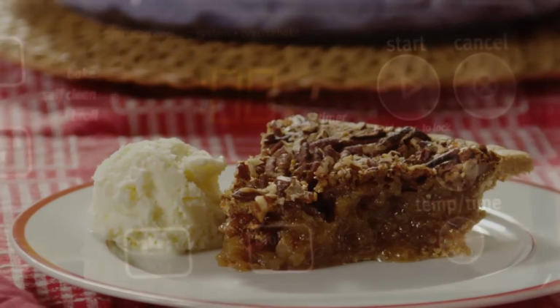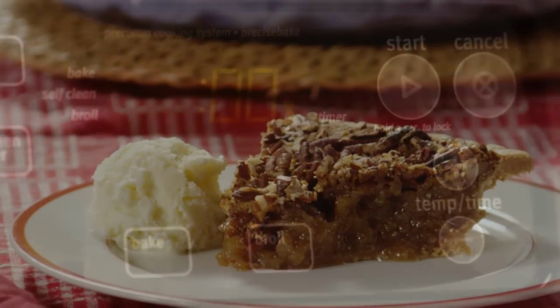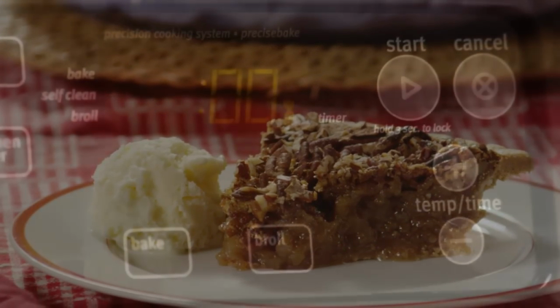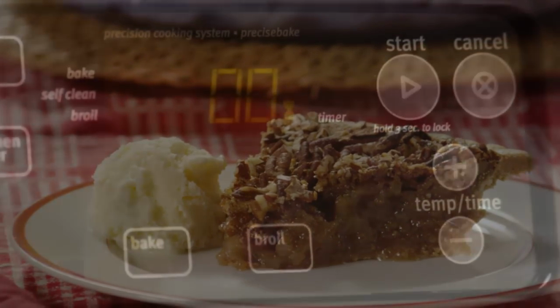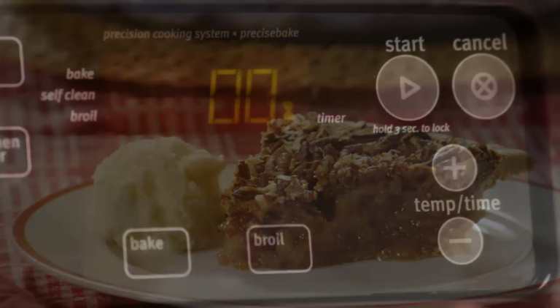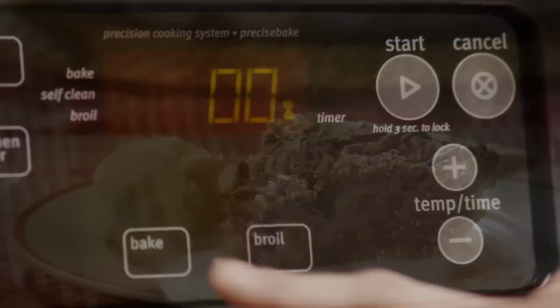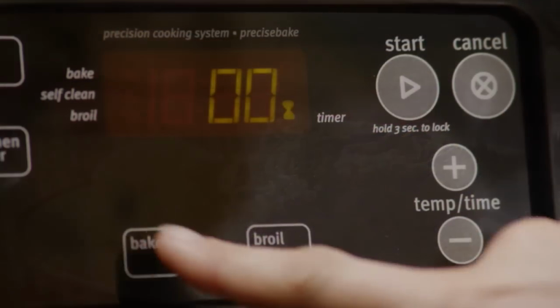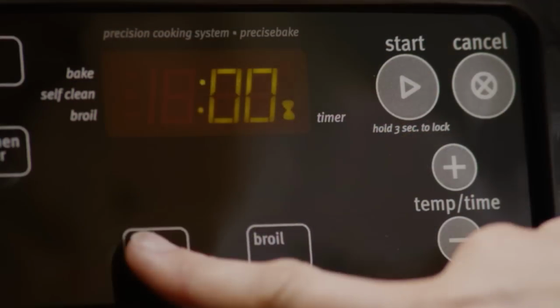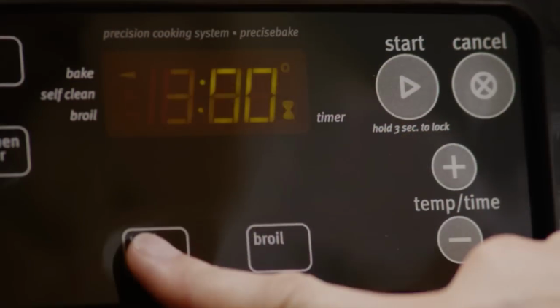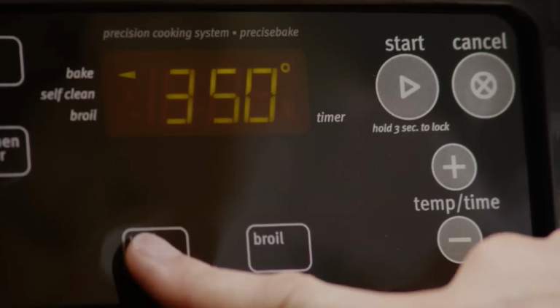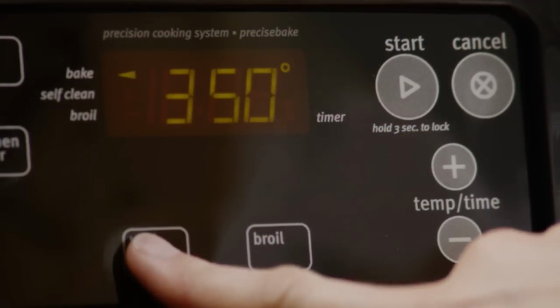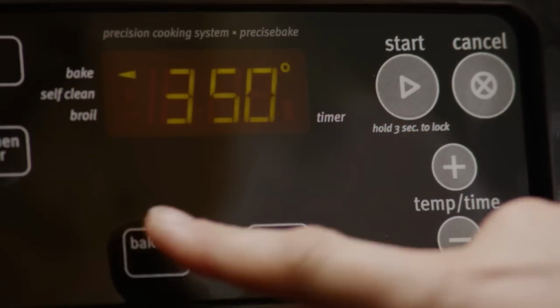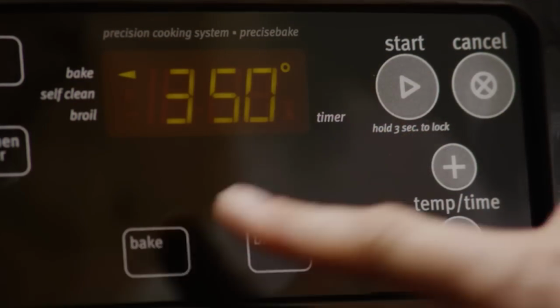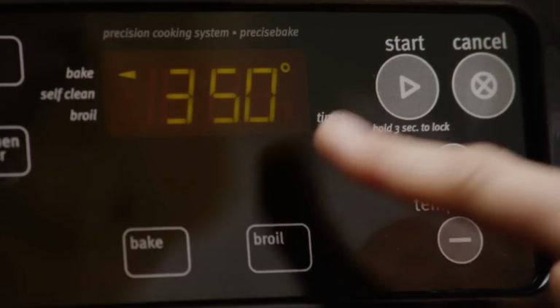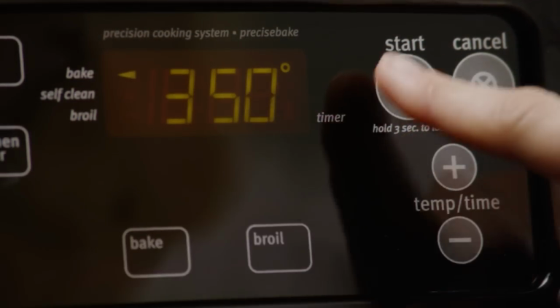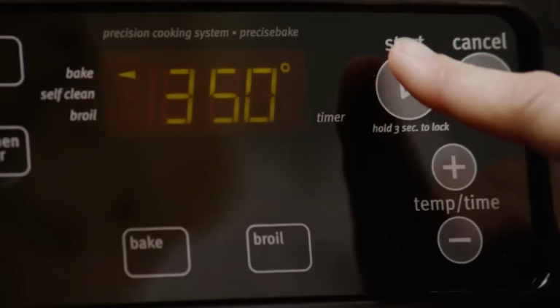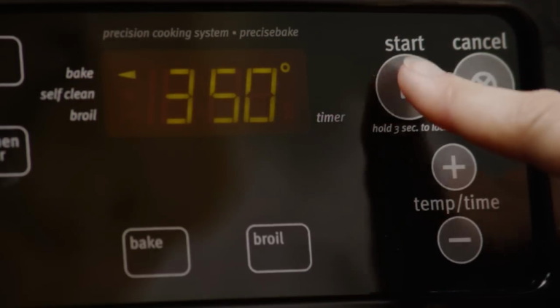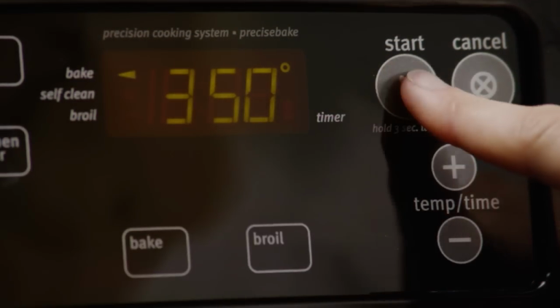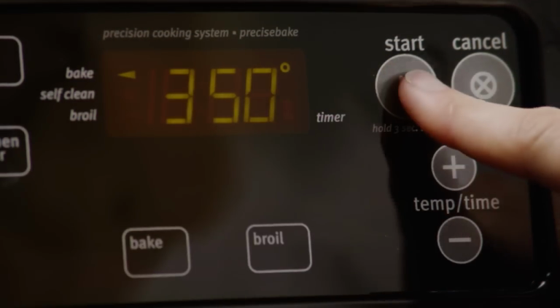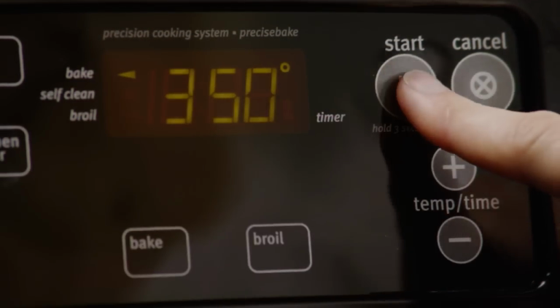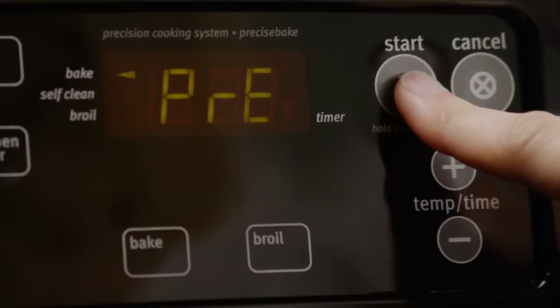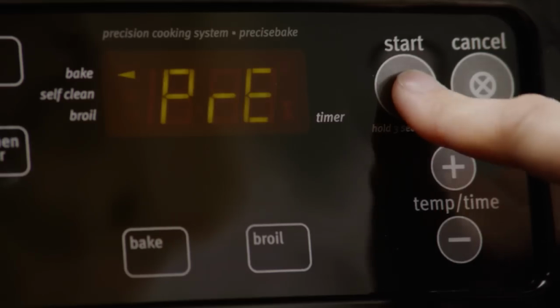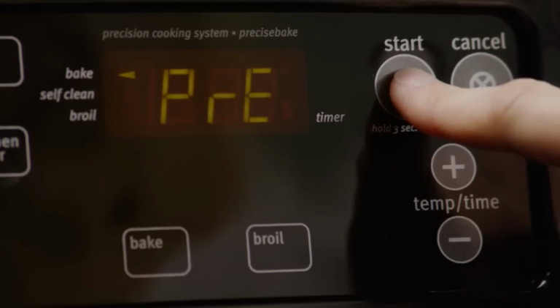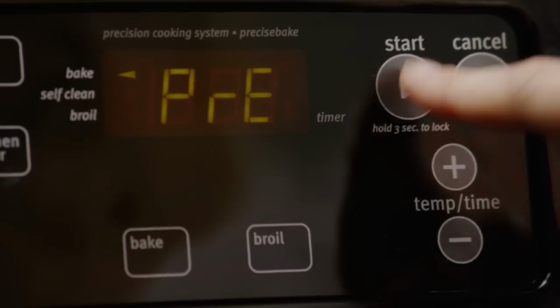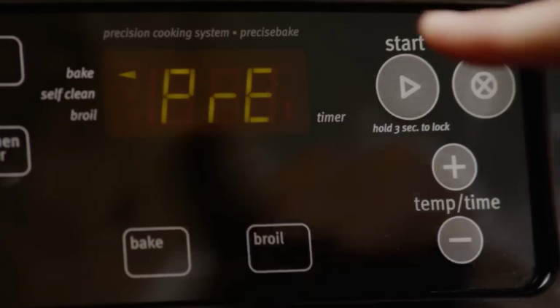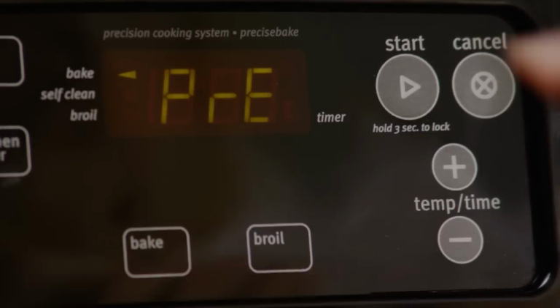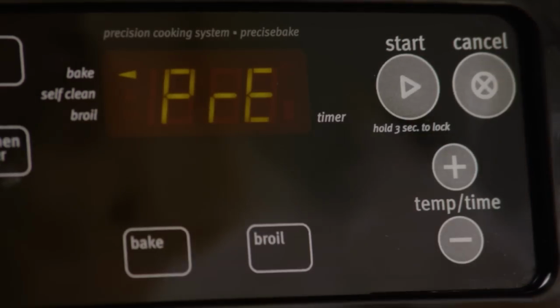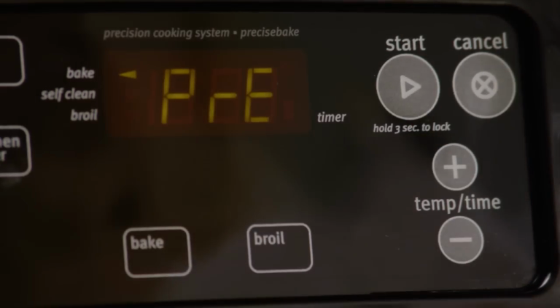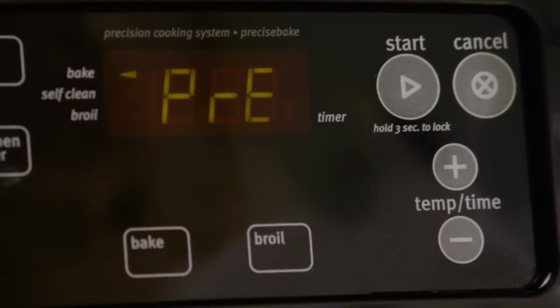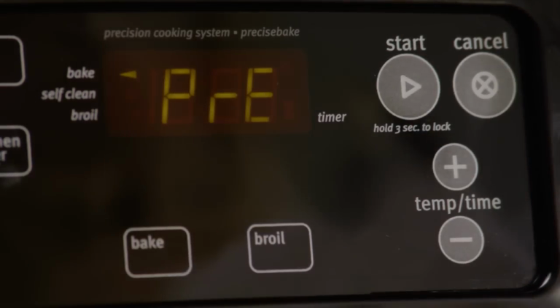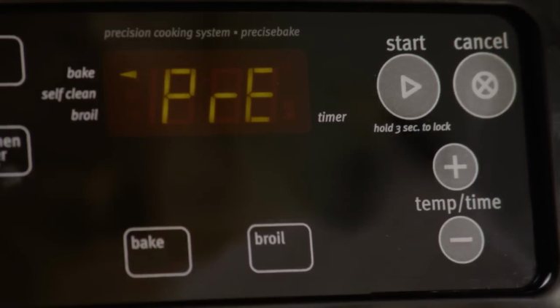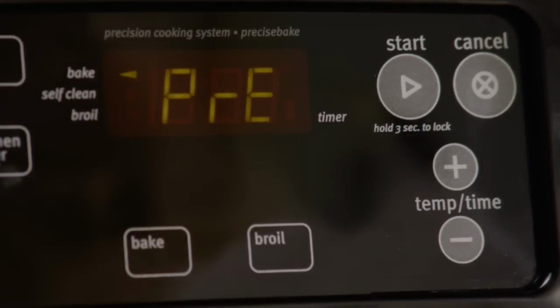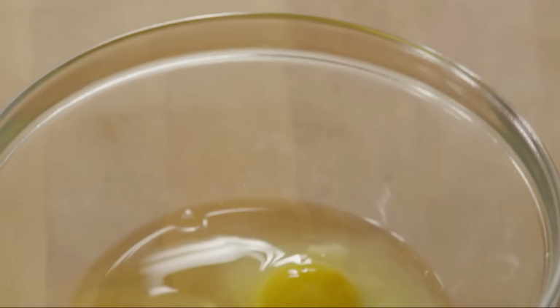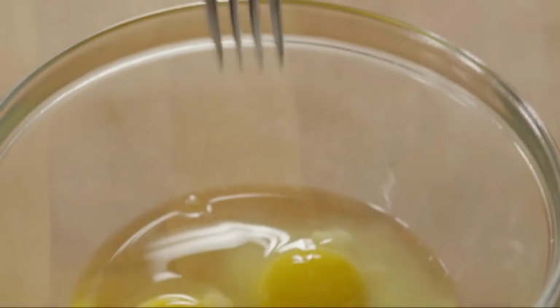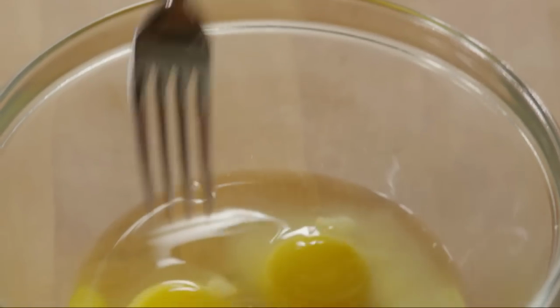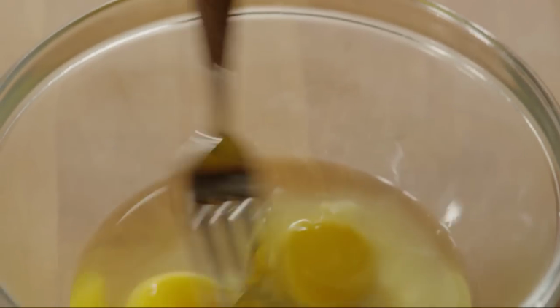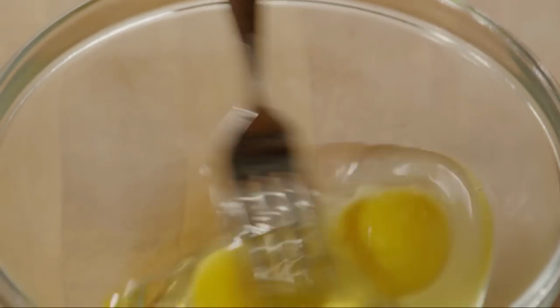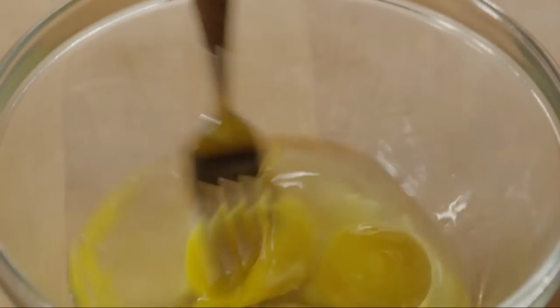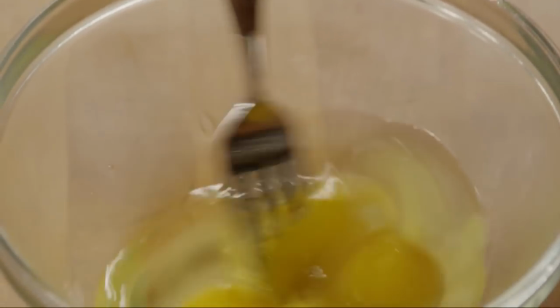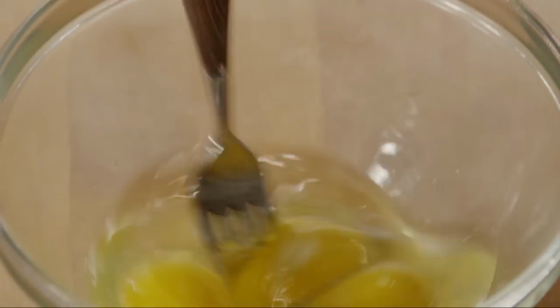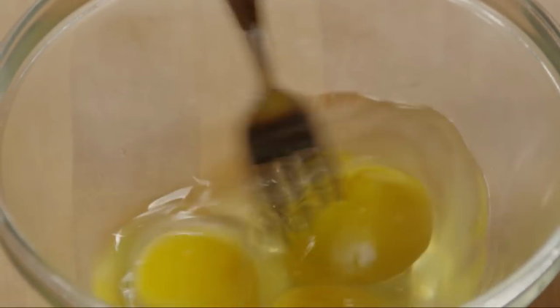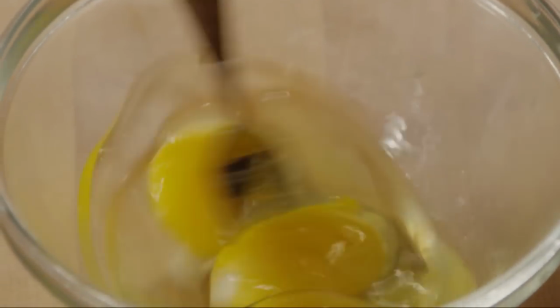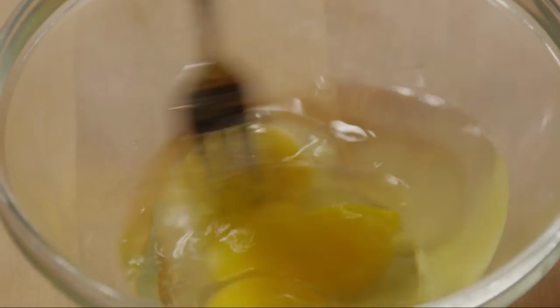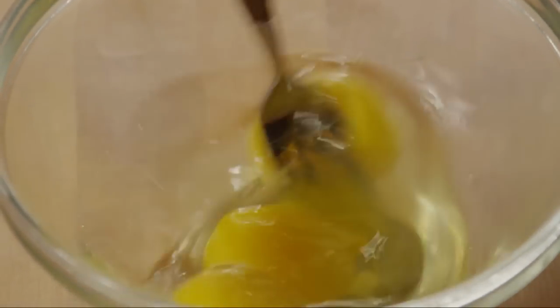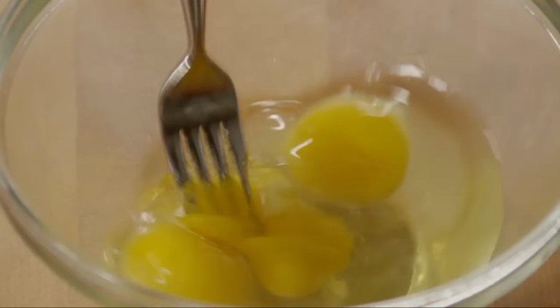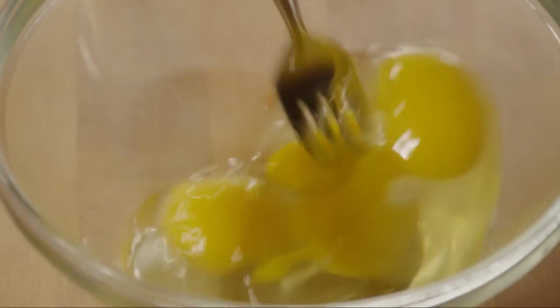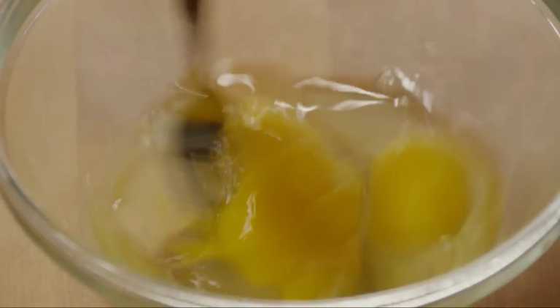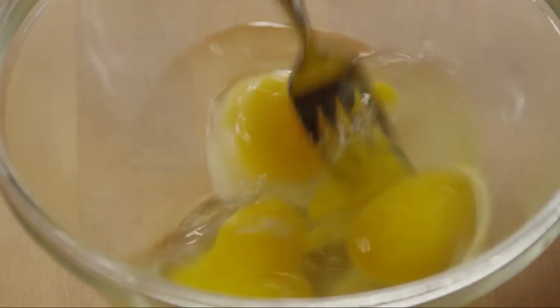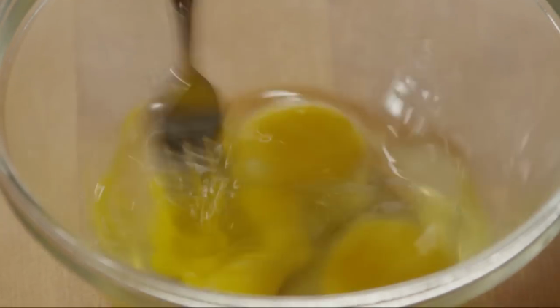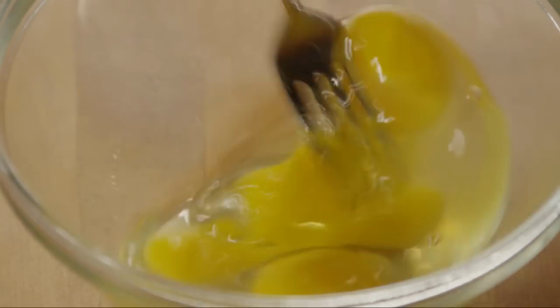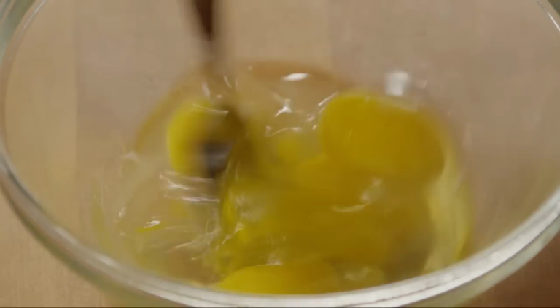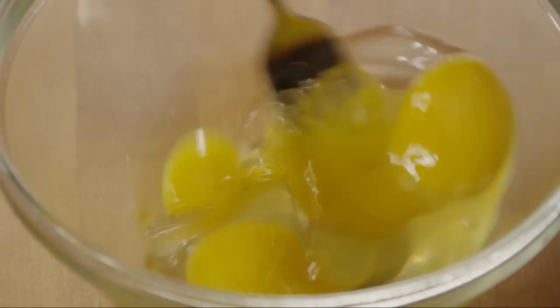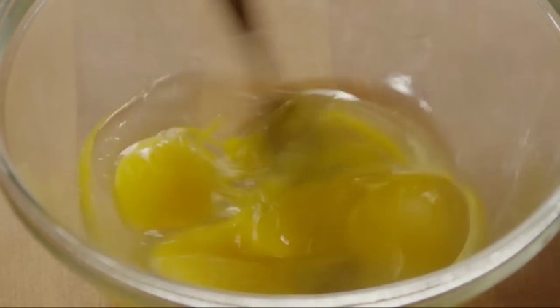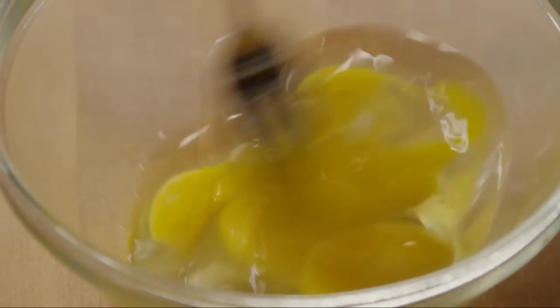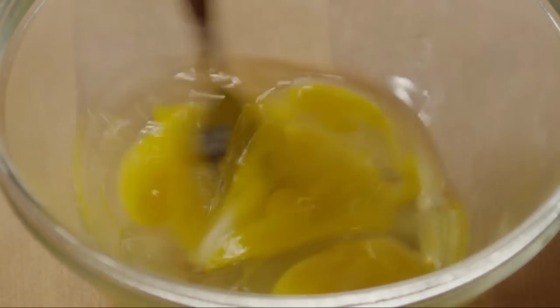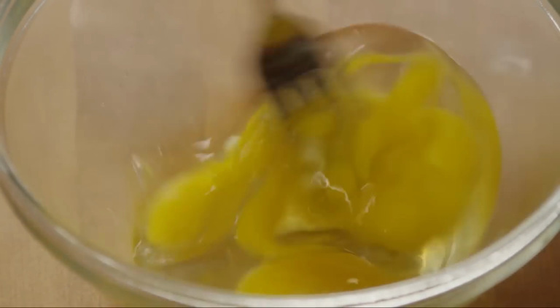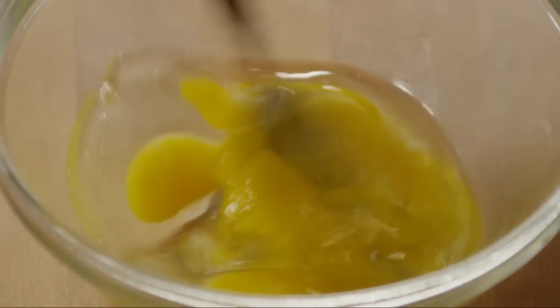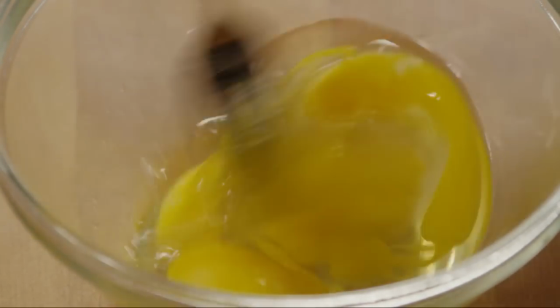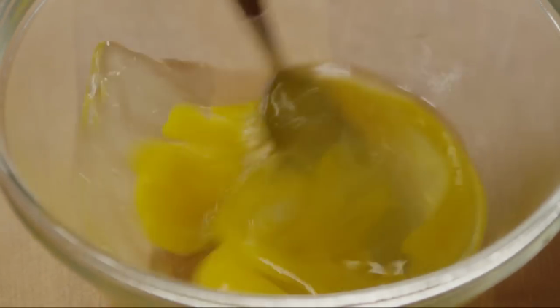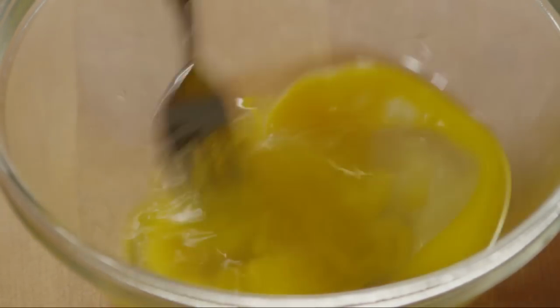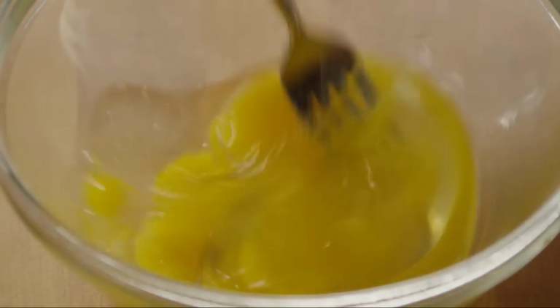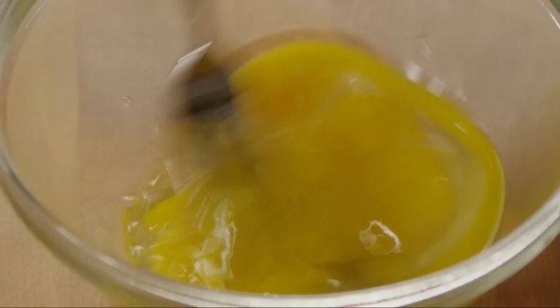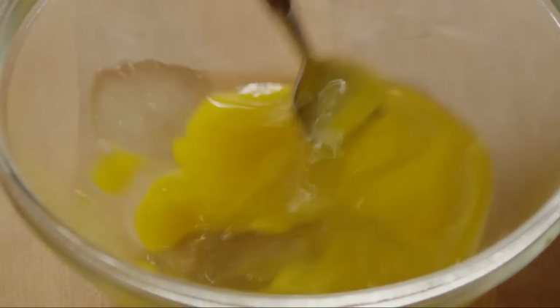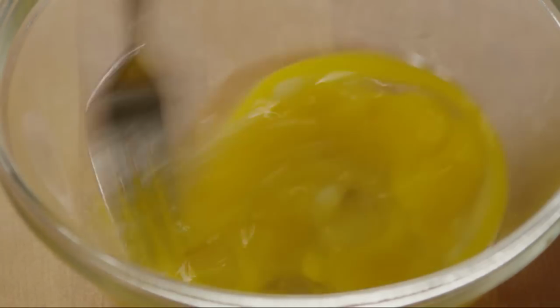To start, preheat your oven to 350 degrees. Then lightly beat together three eggs and set them aside.